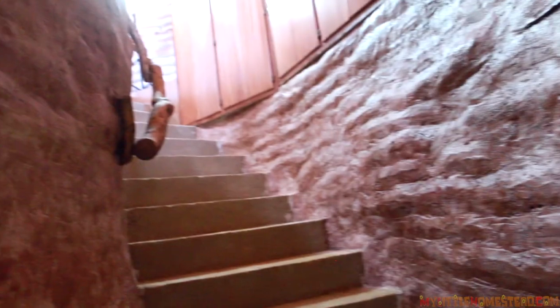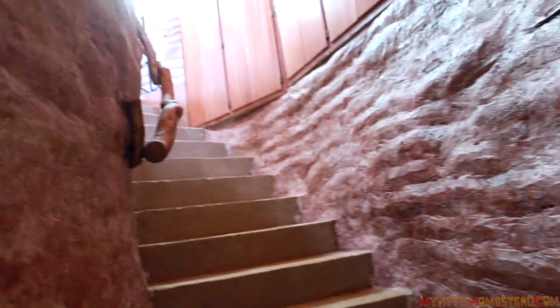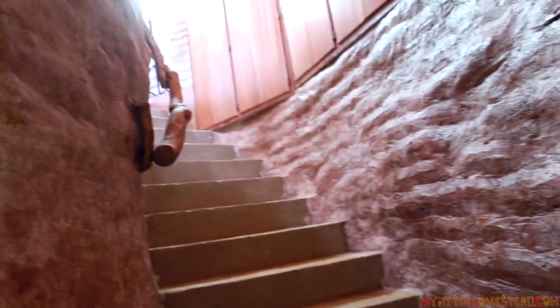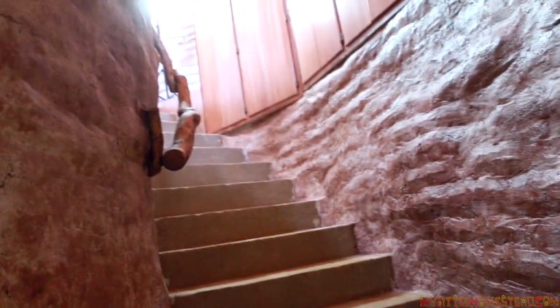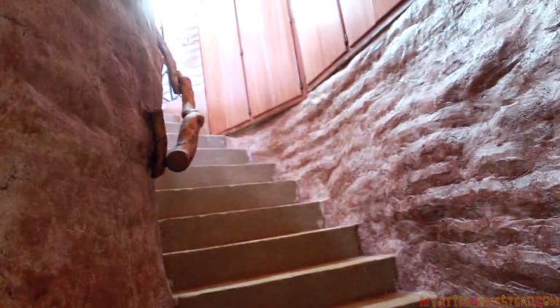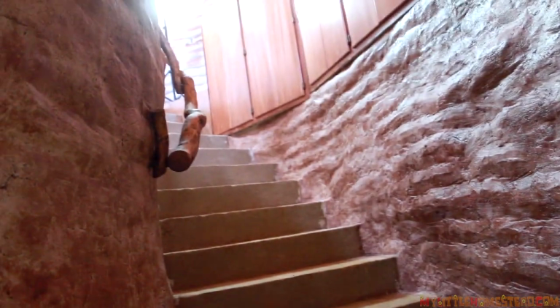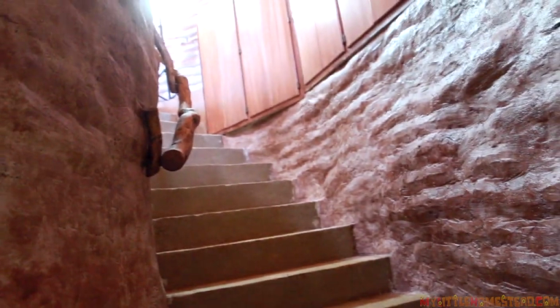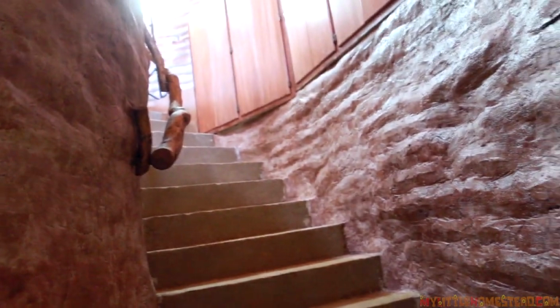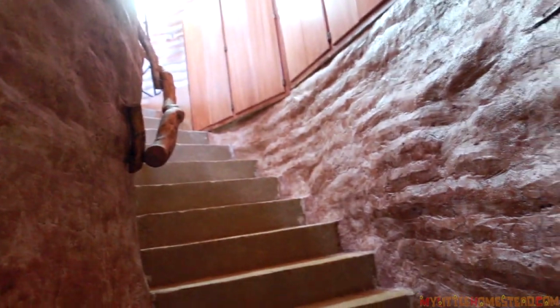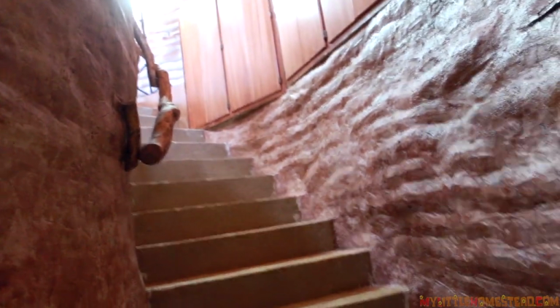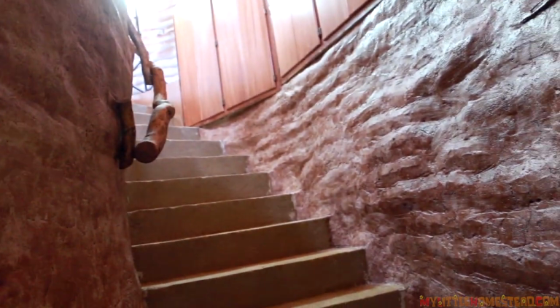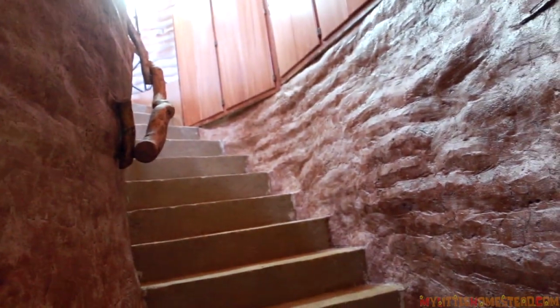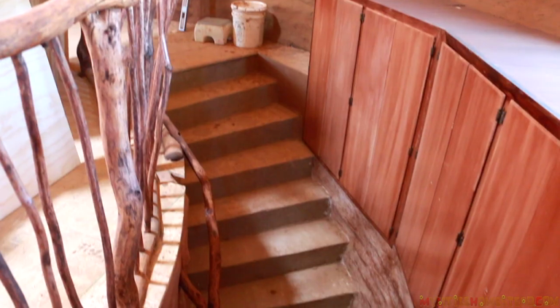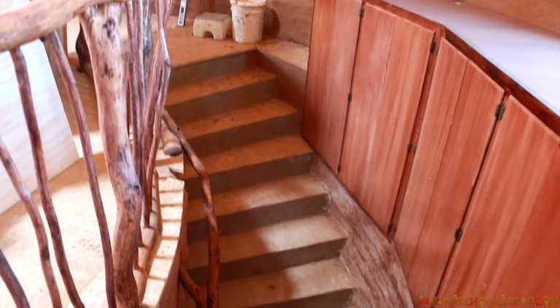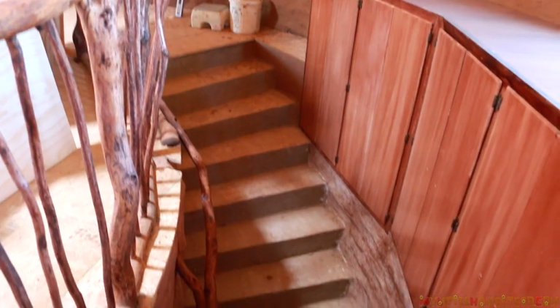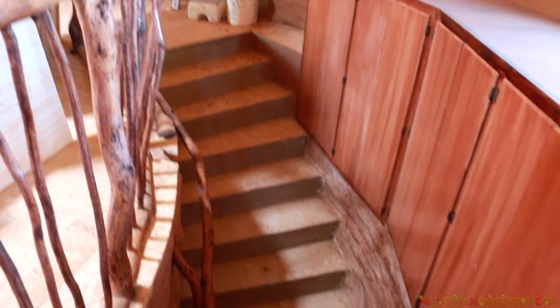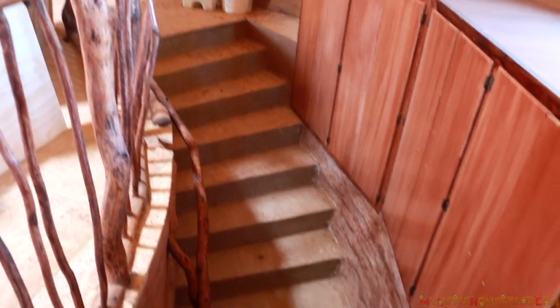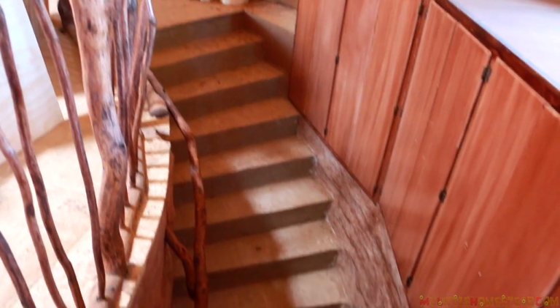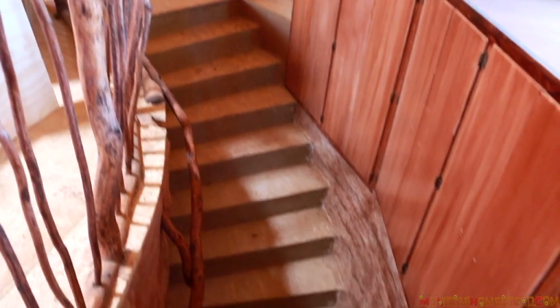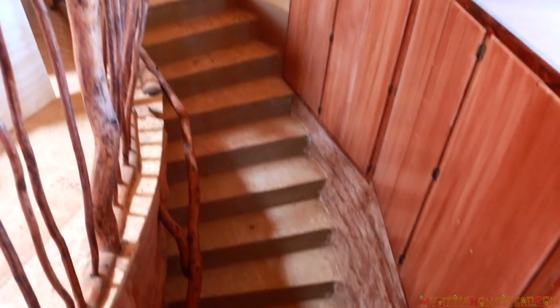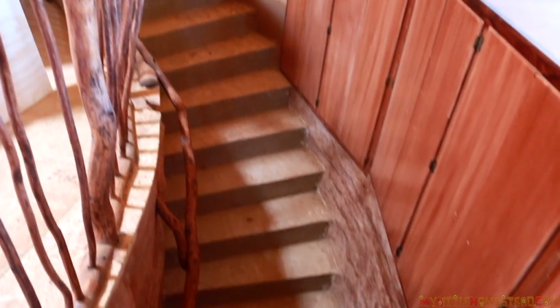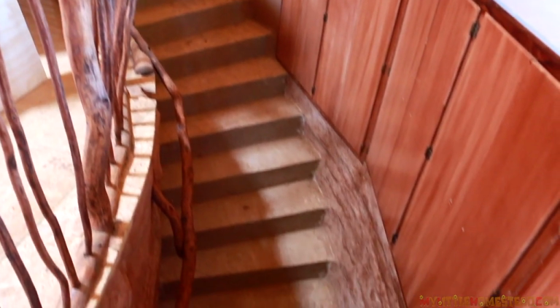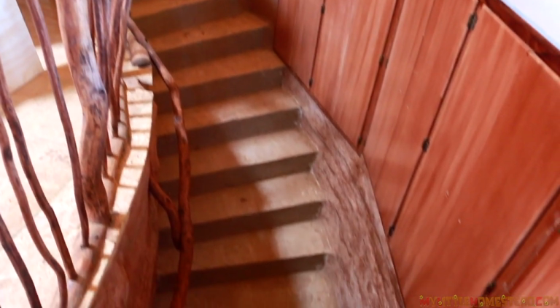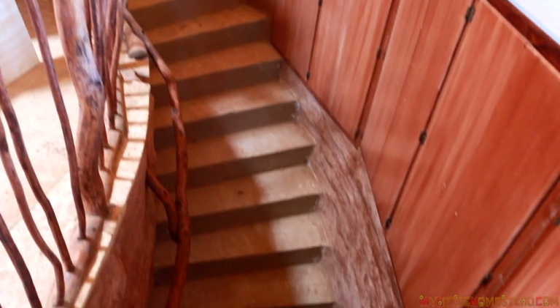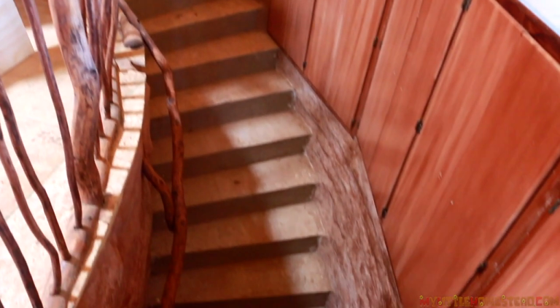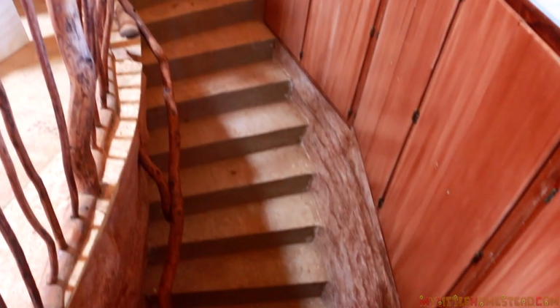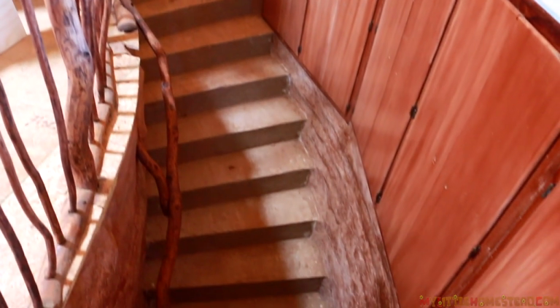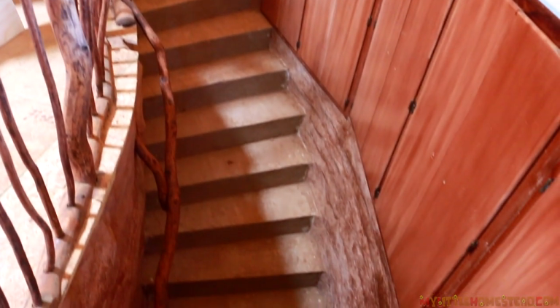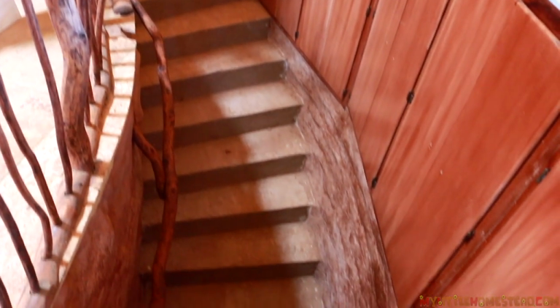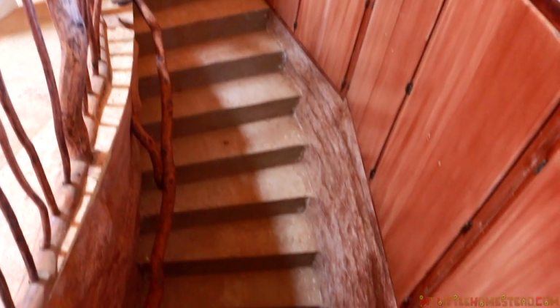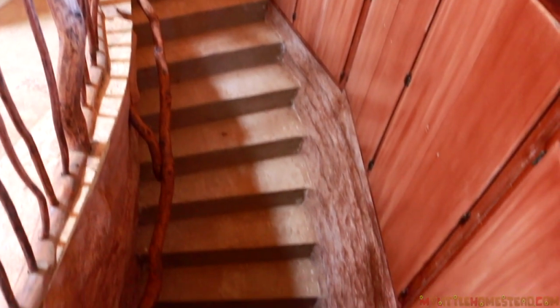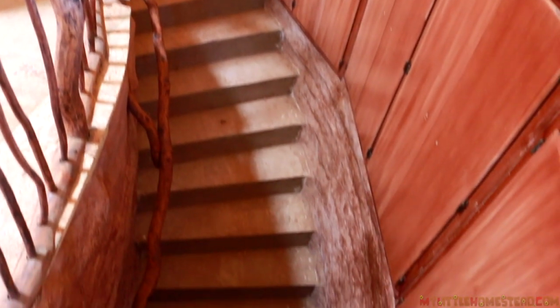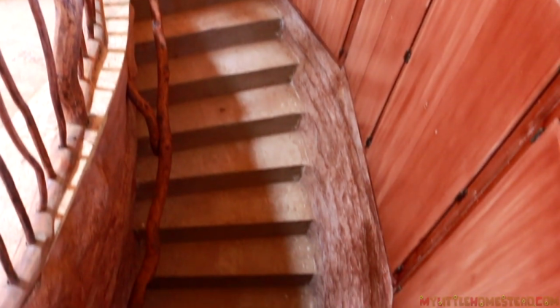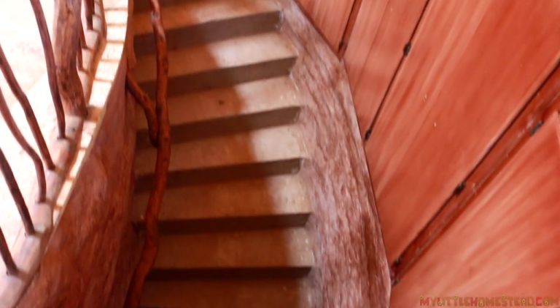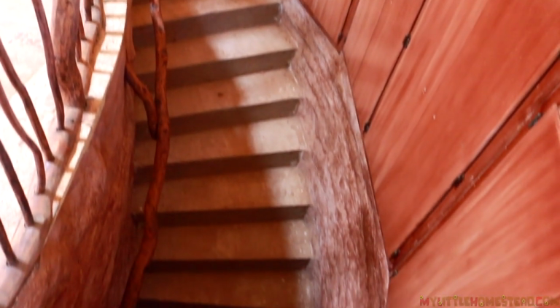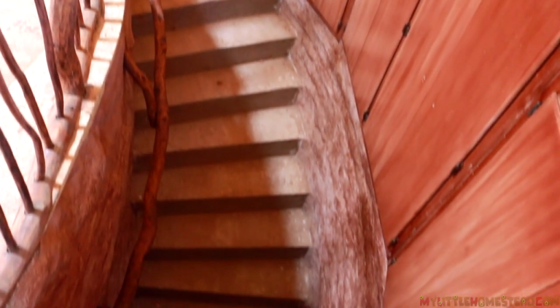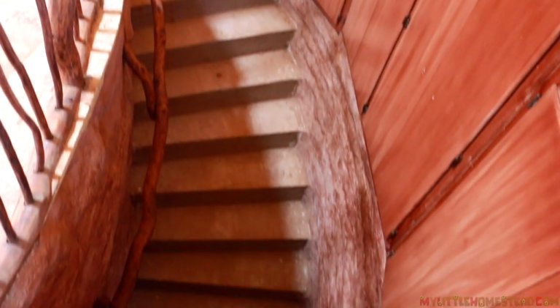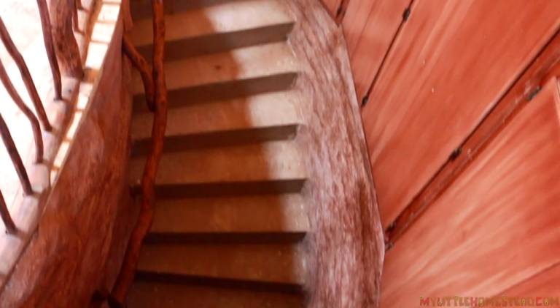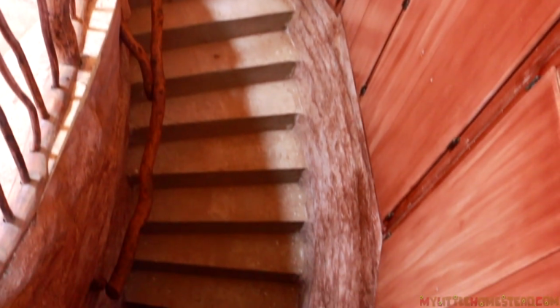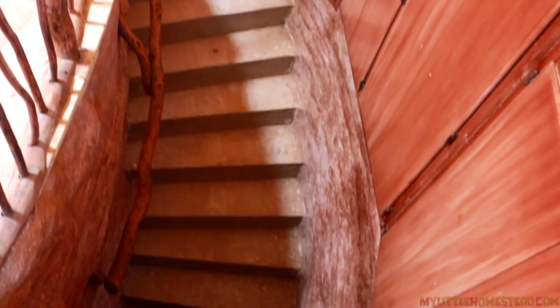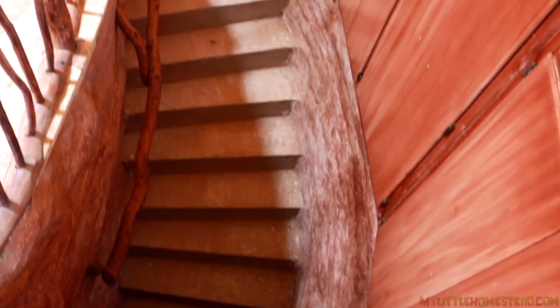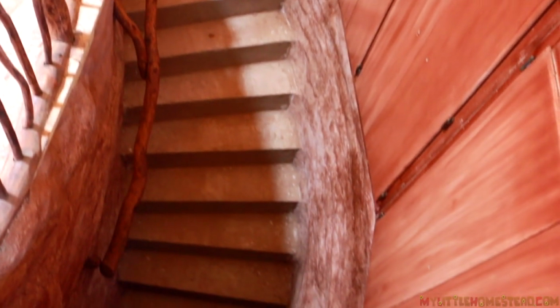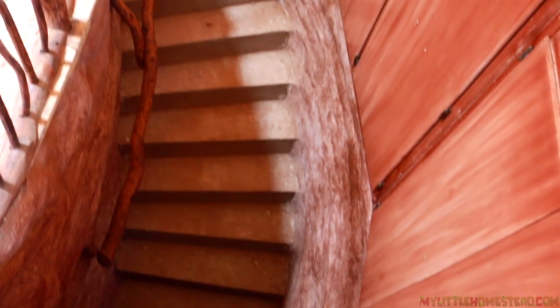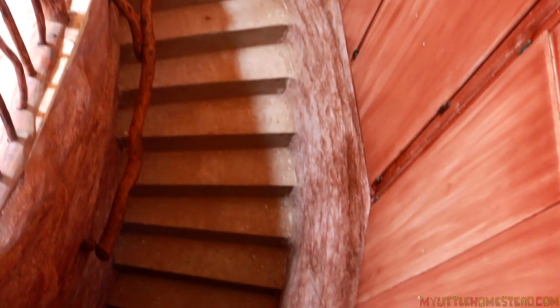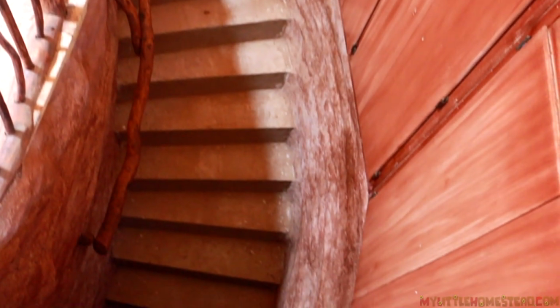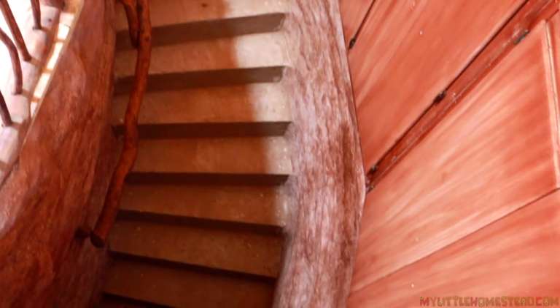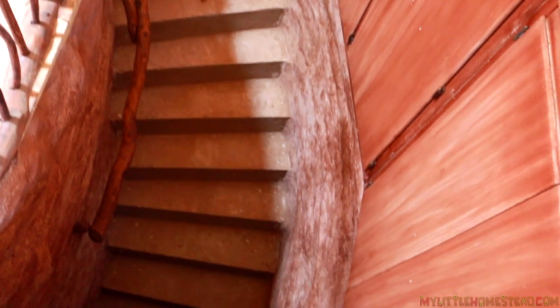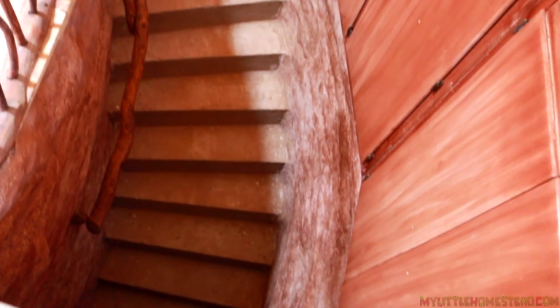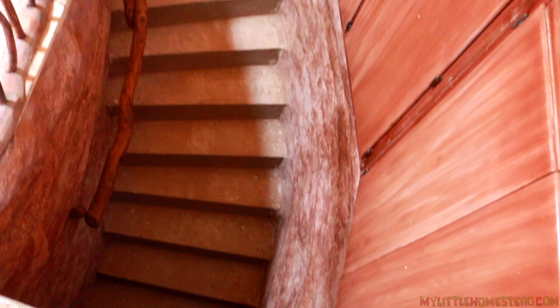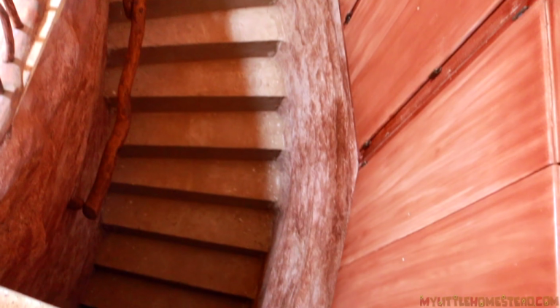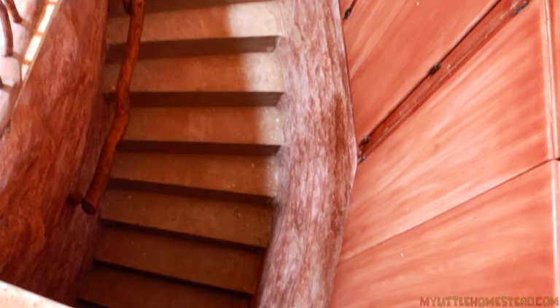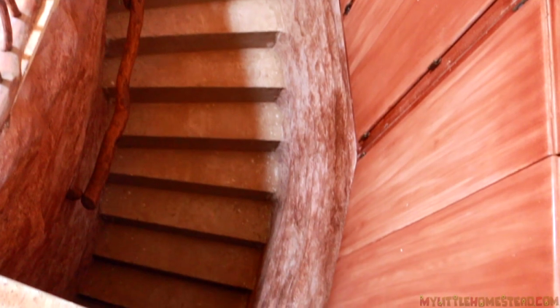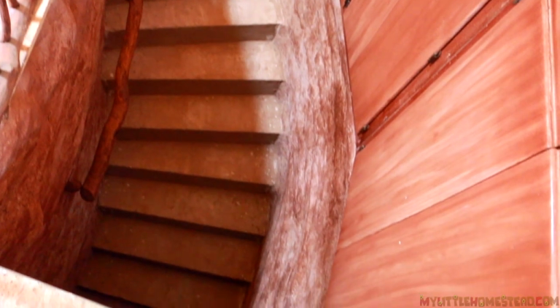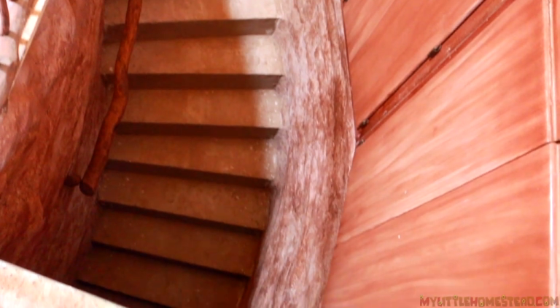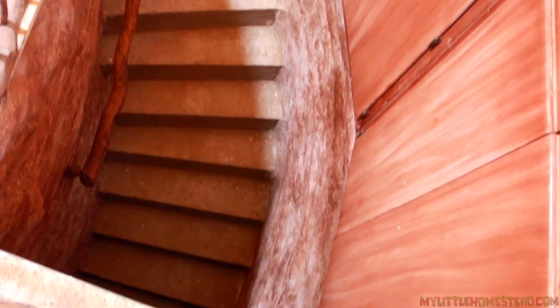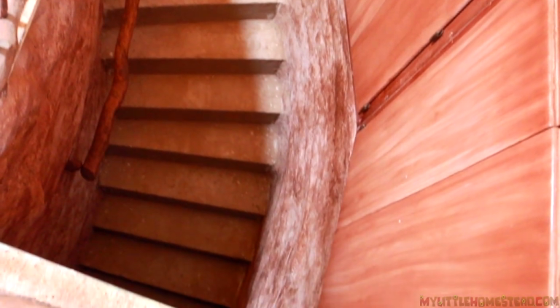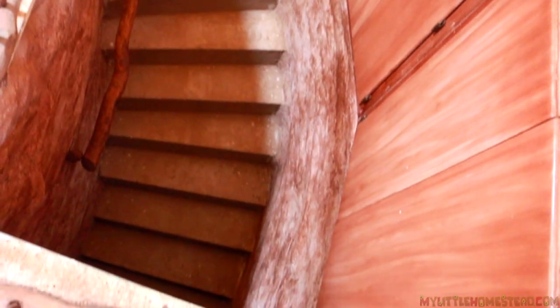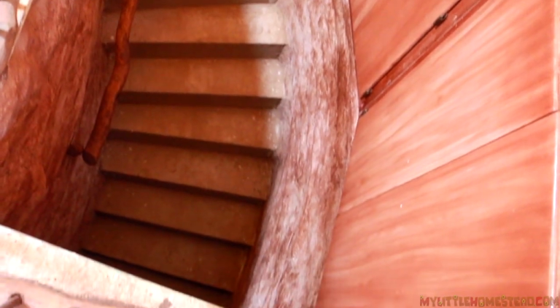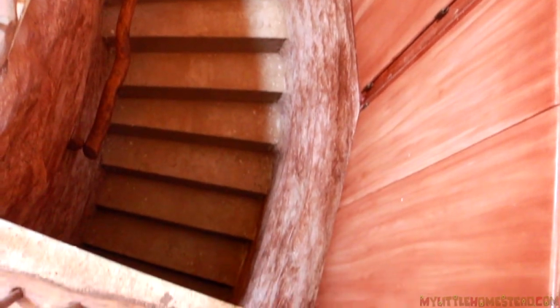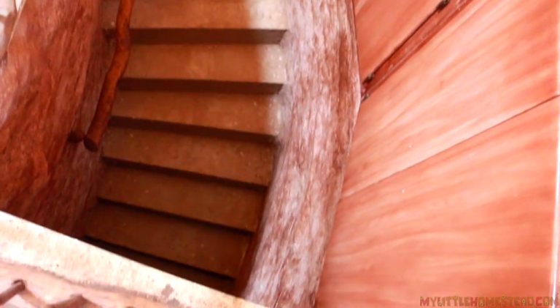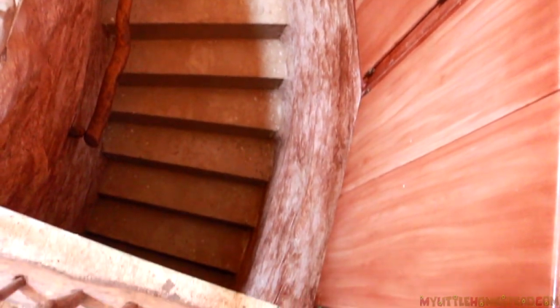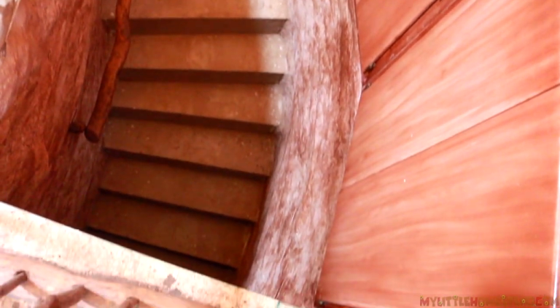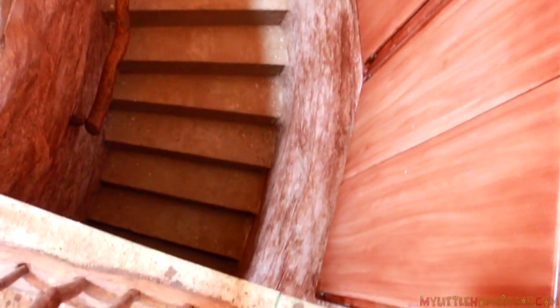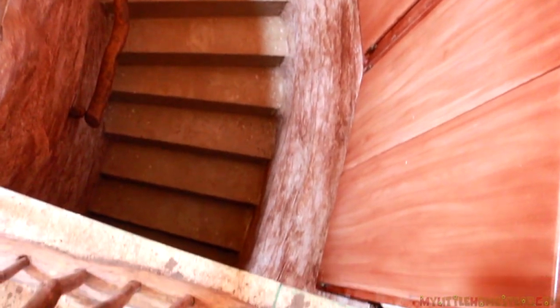In the previous episode, we finished the walls and rail for the stairwell inside the underground EarthBag Muse Art Studio.